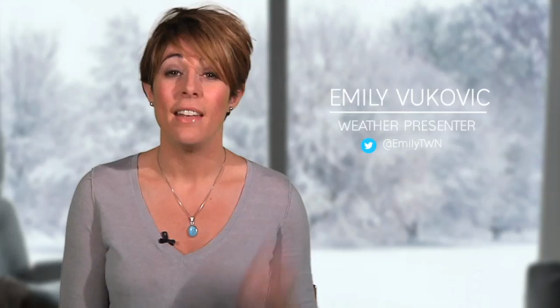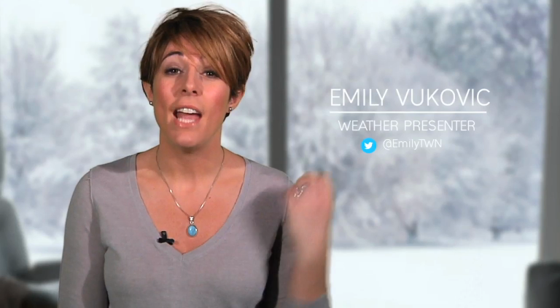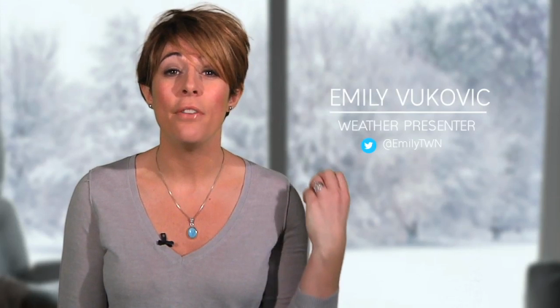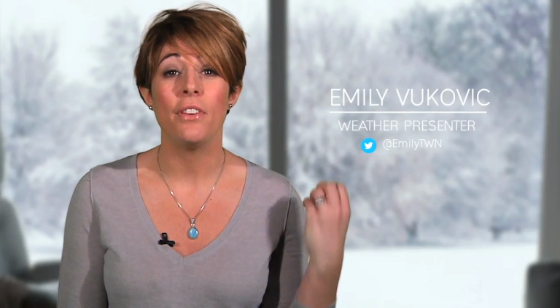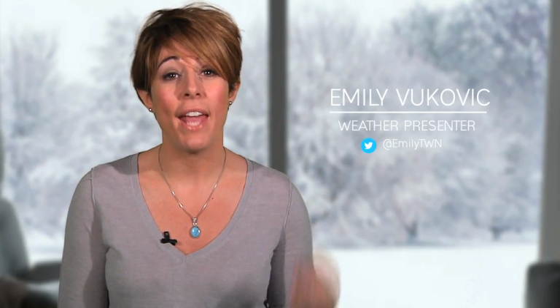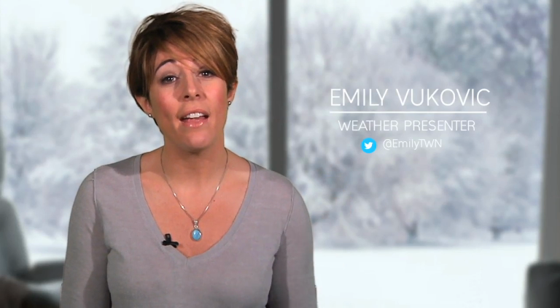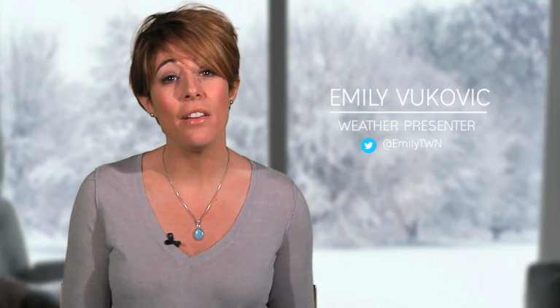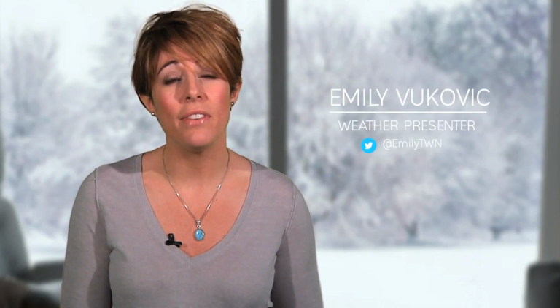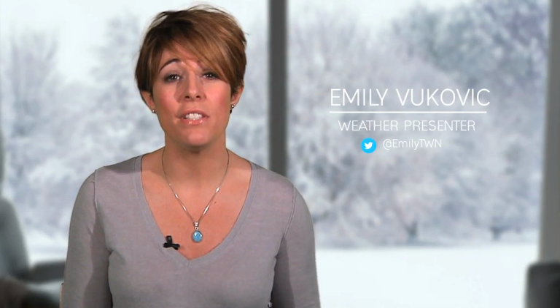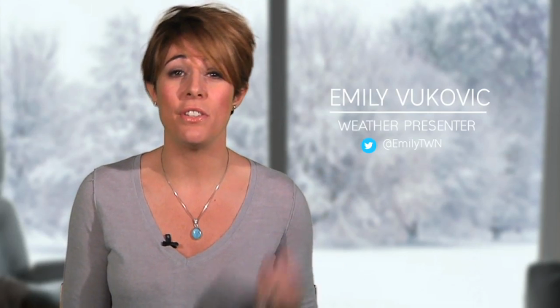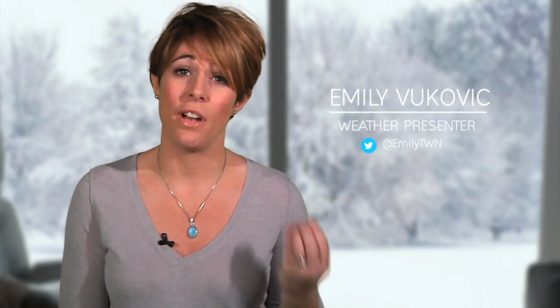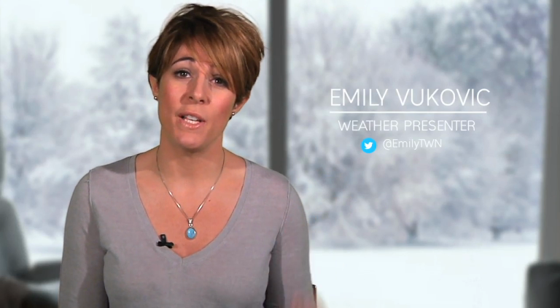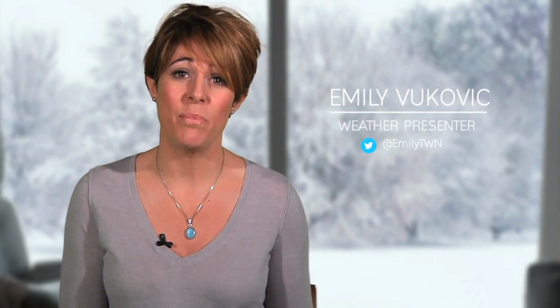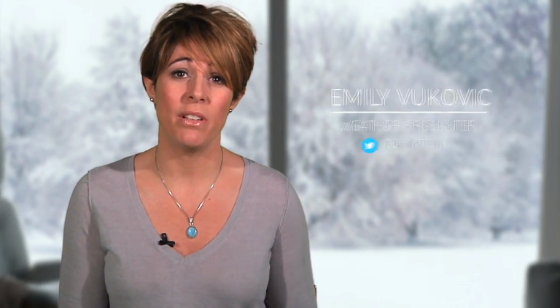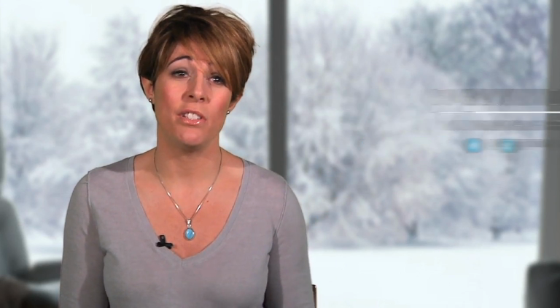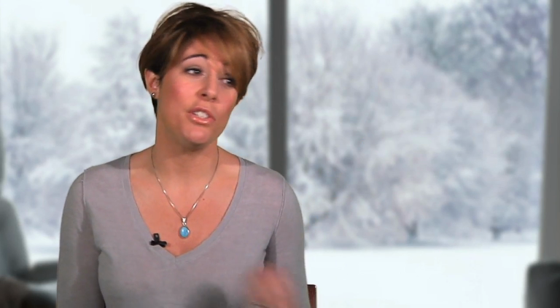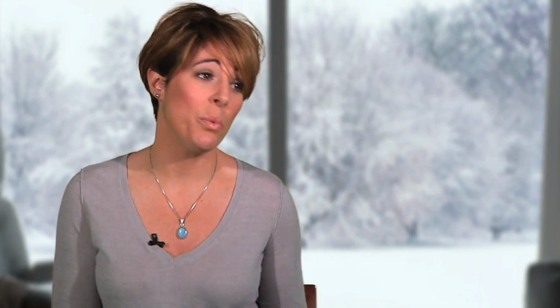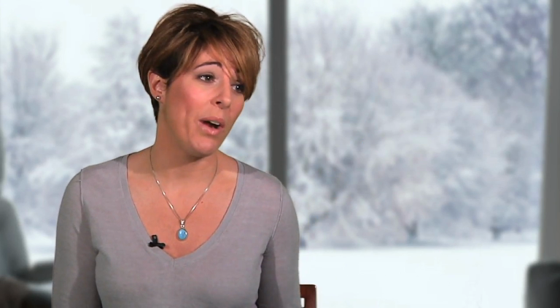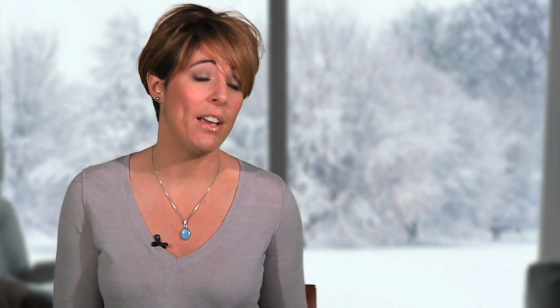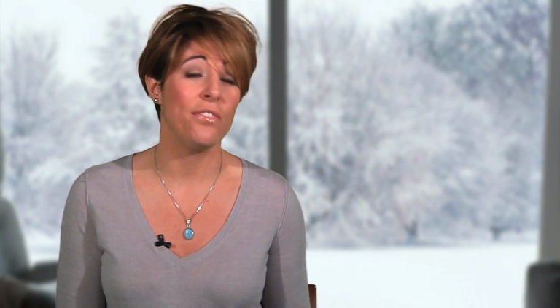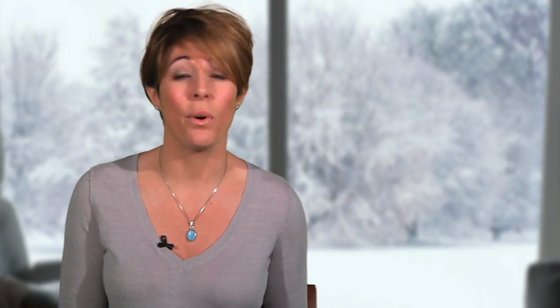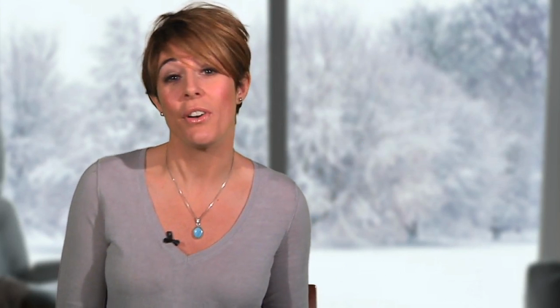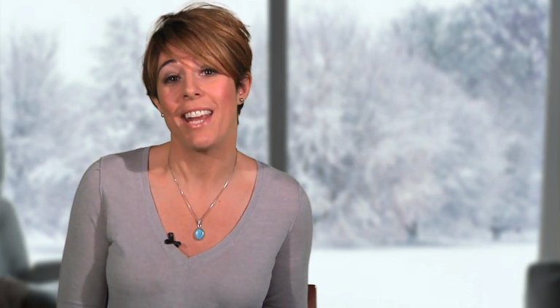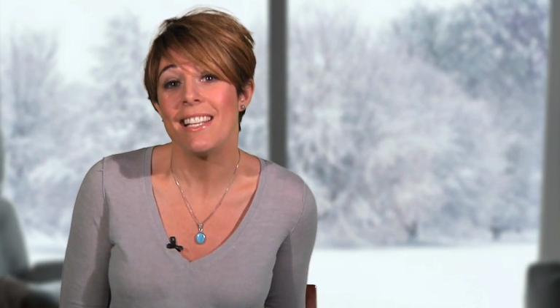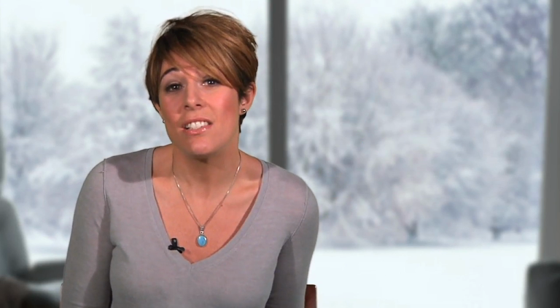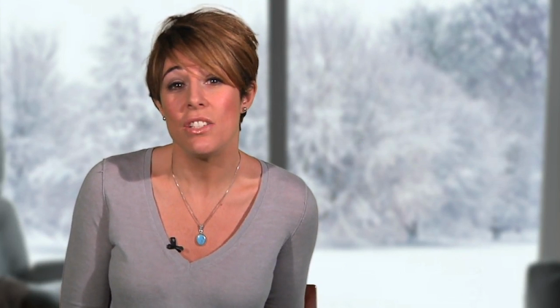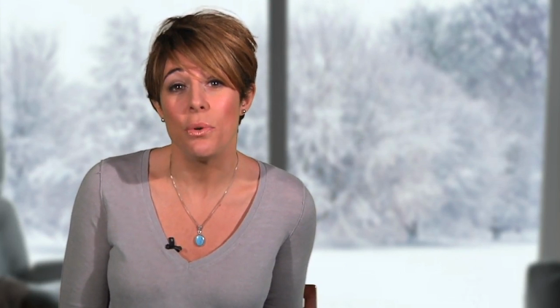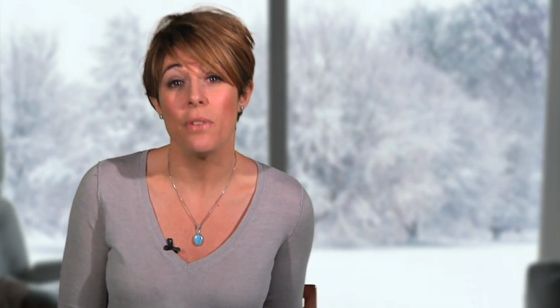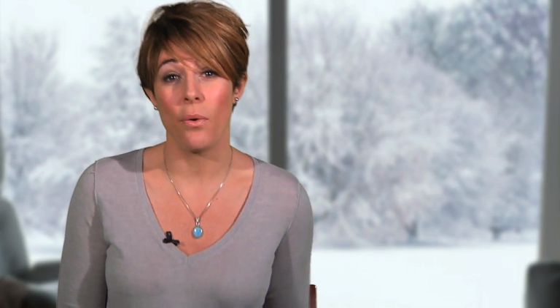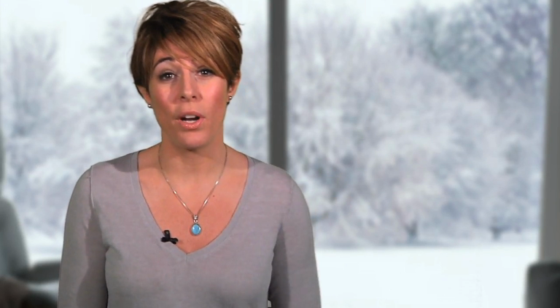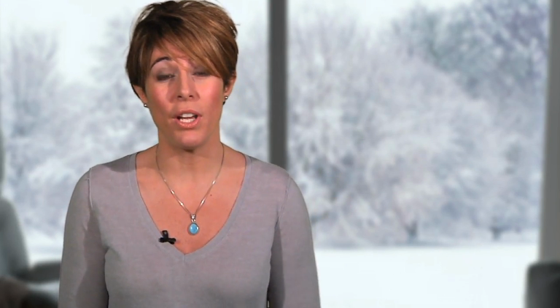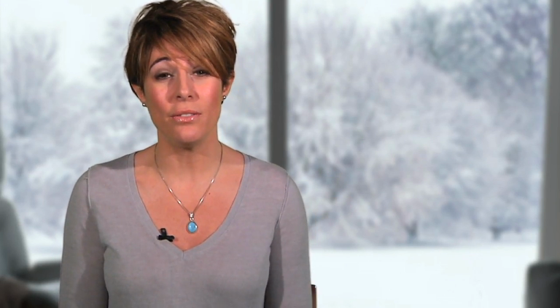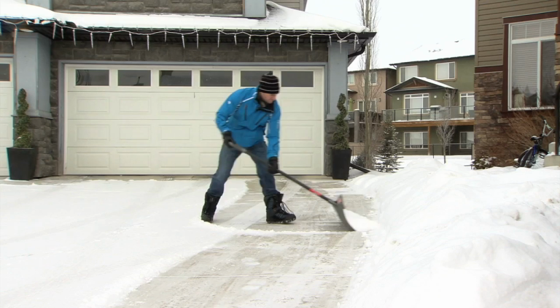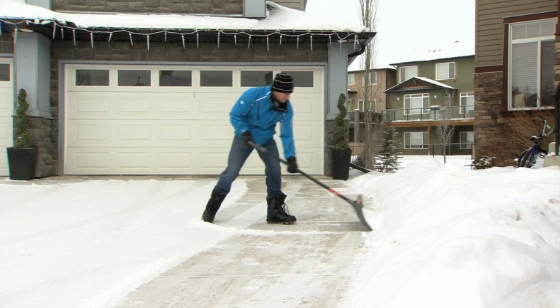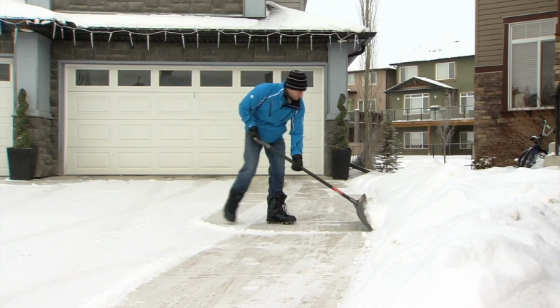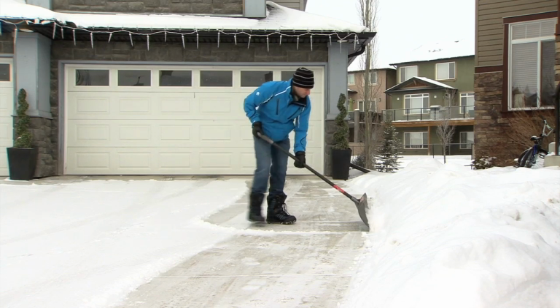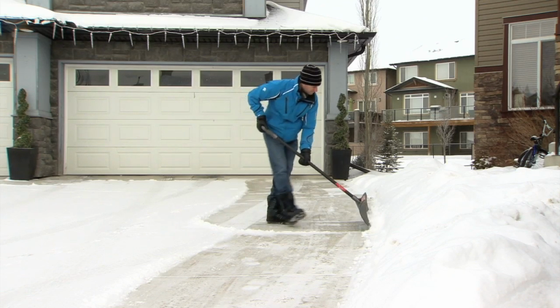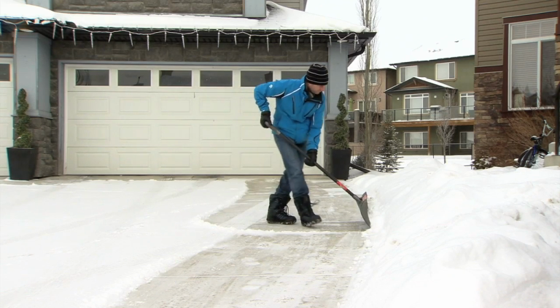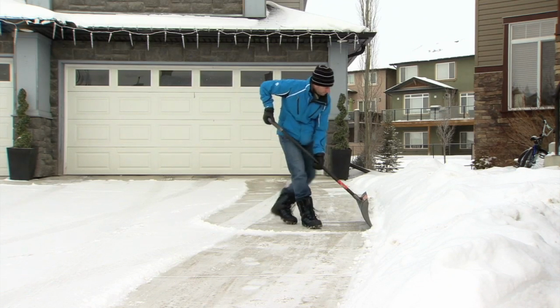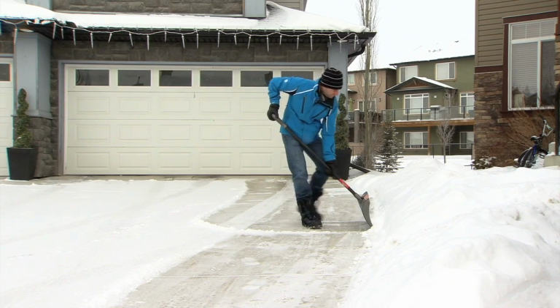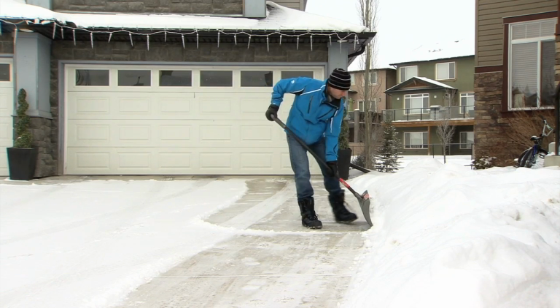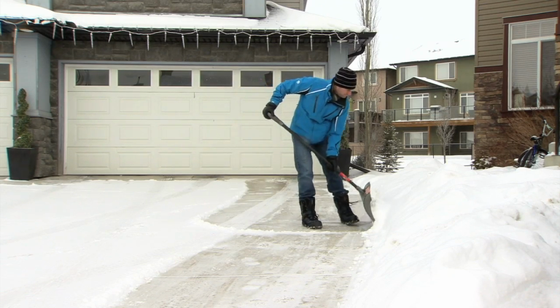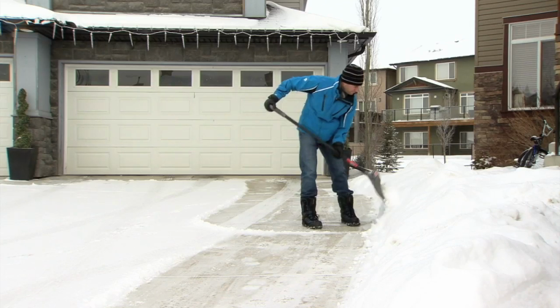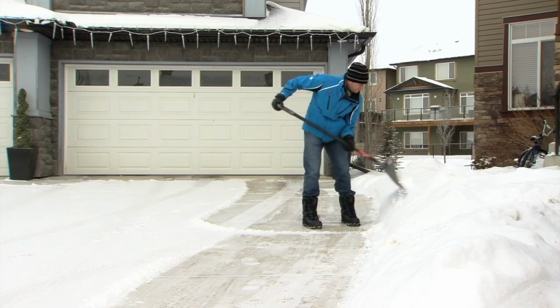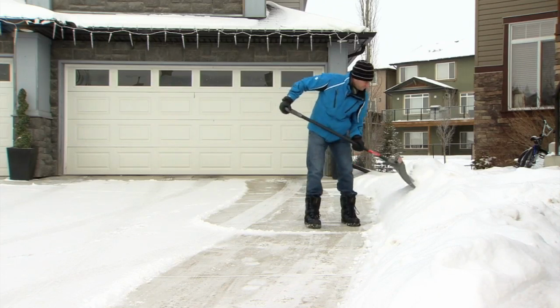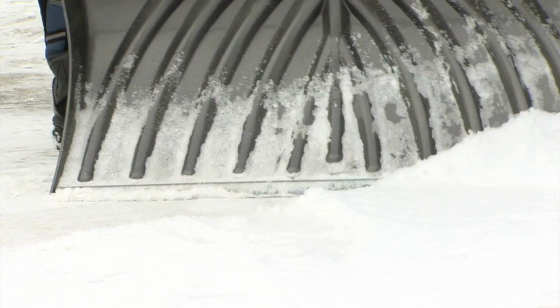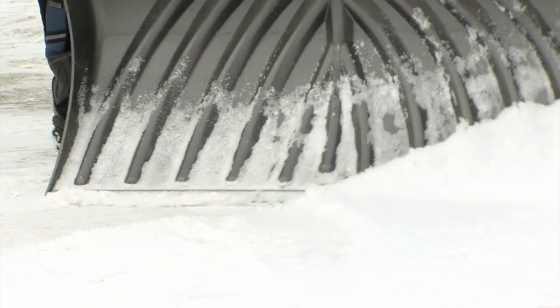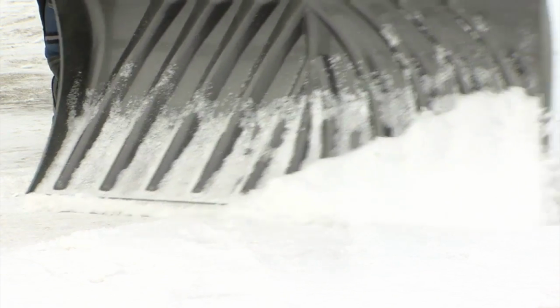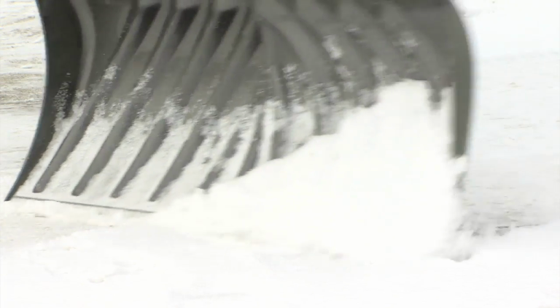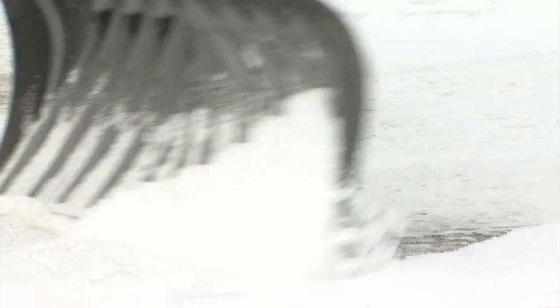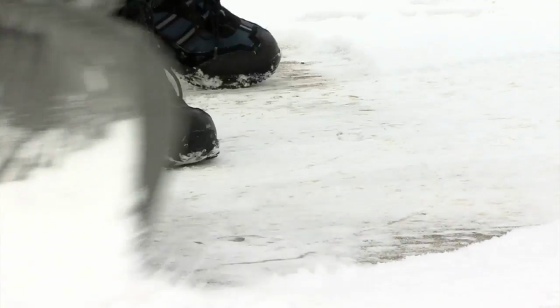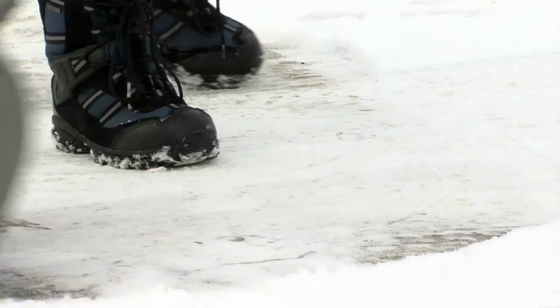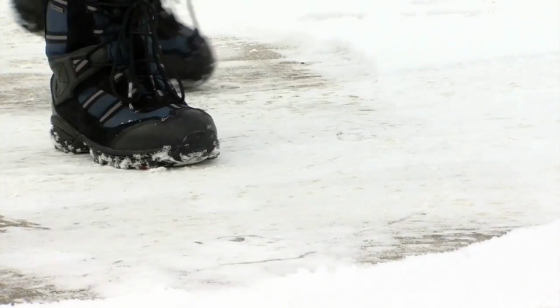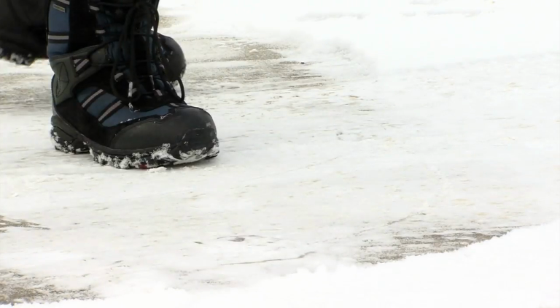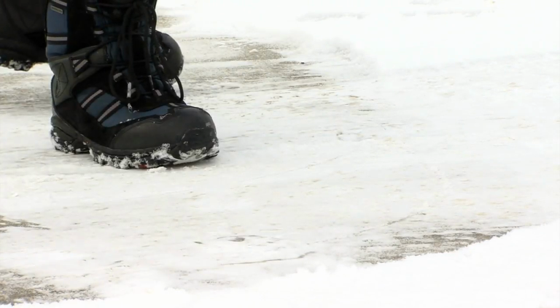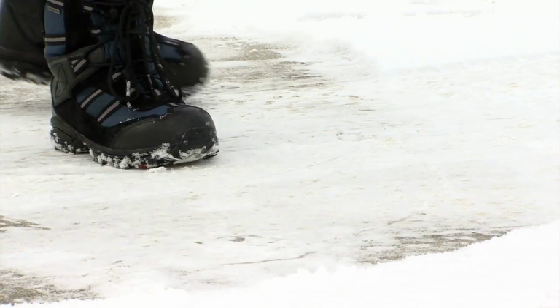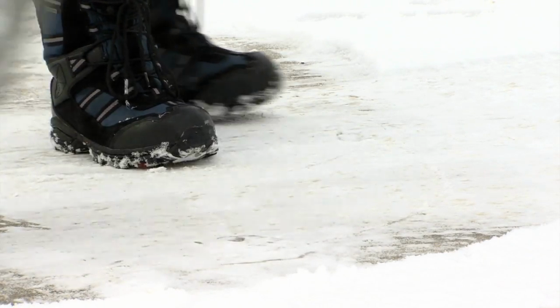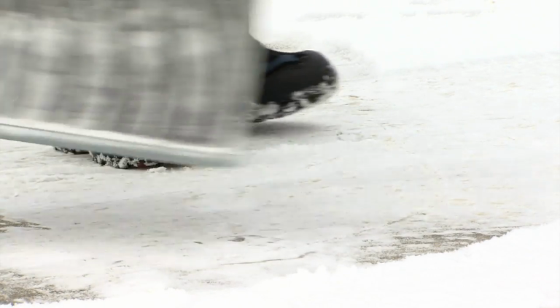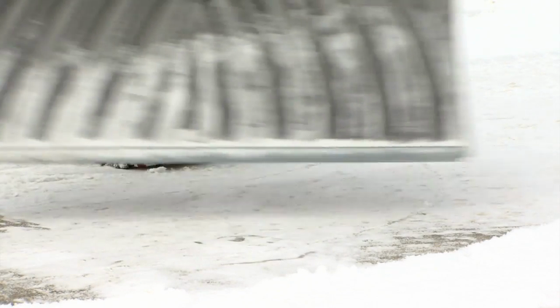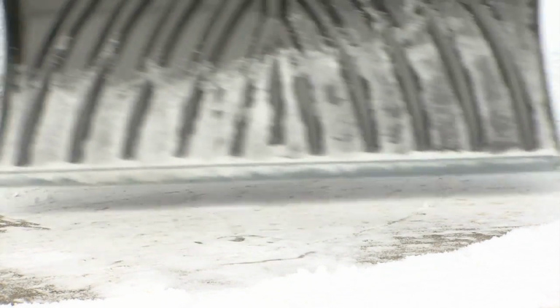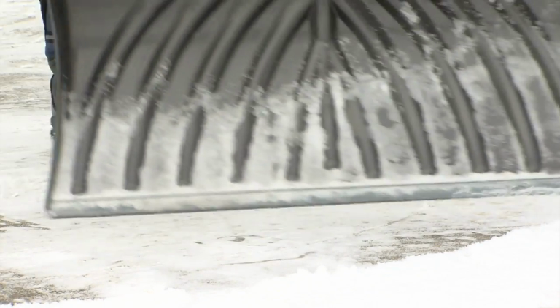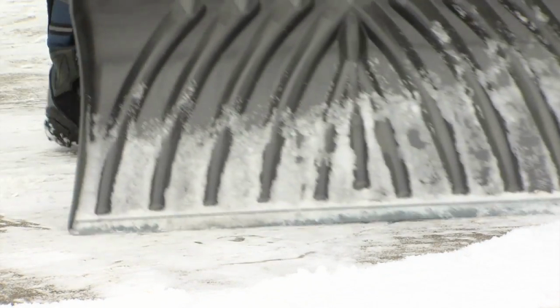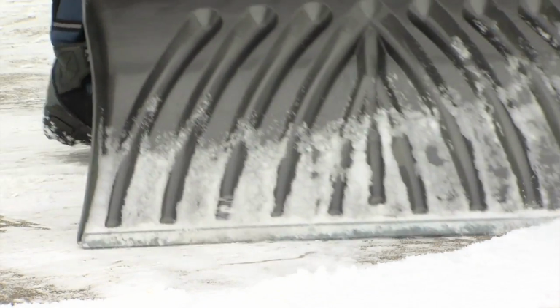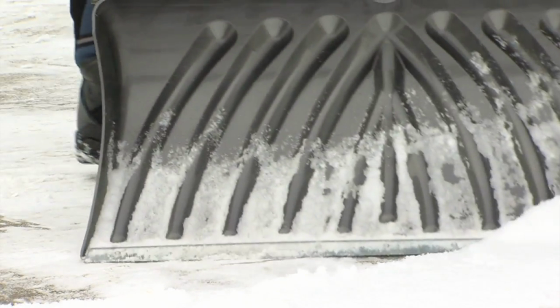If you can't convince your husband, your wife, or your kids to do it for you, you're stuck shoveling. Here are a couple of ways to make it just a little bit easier.